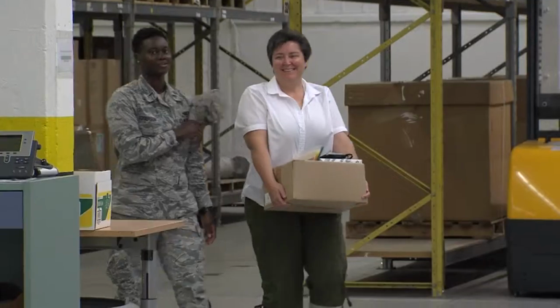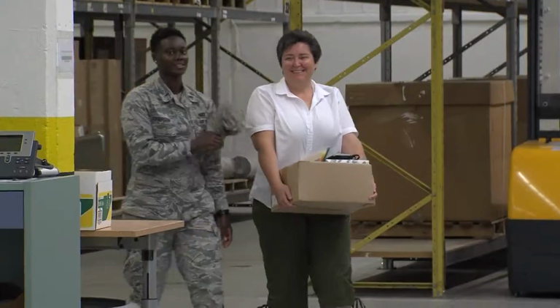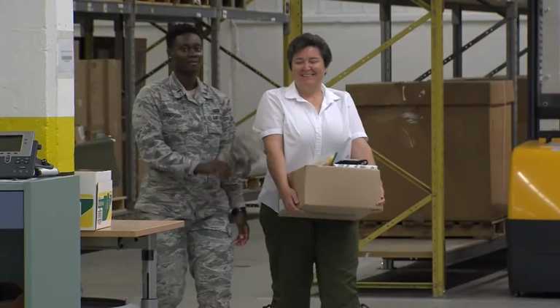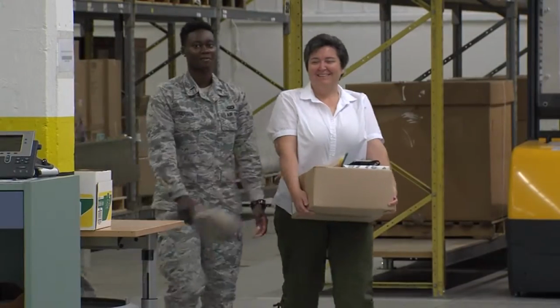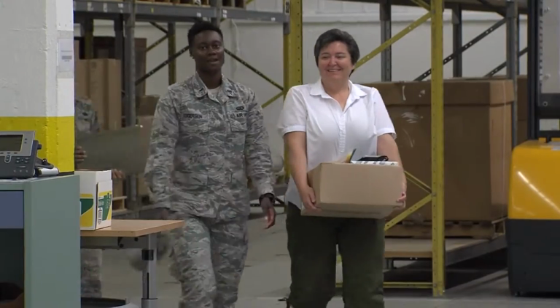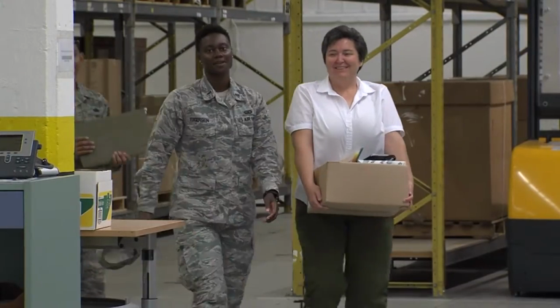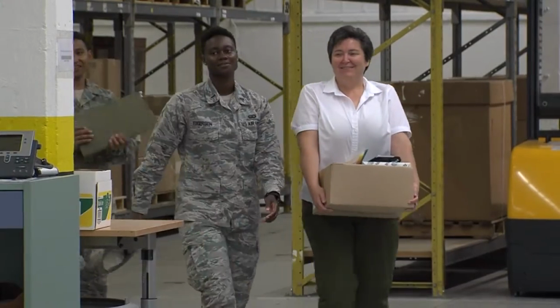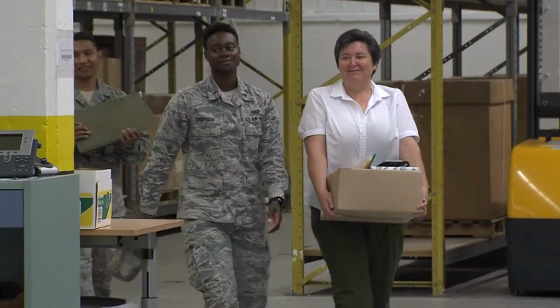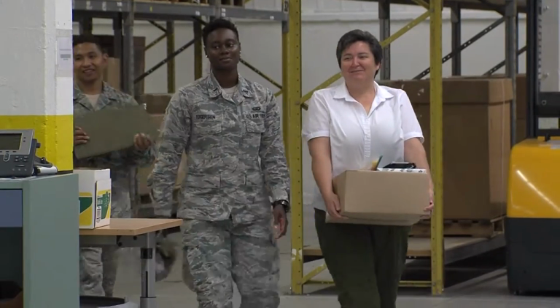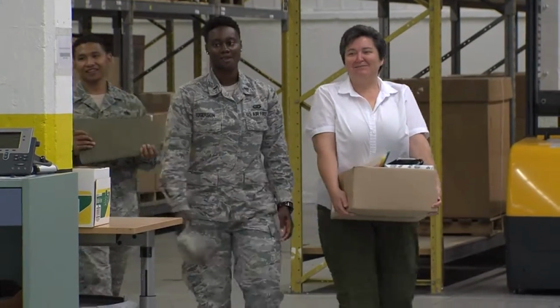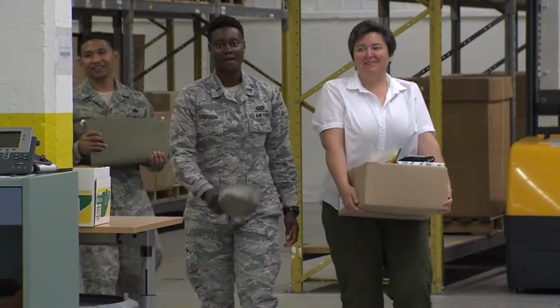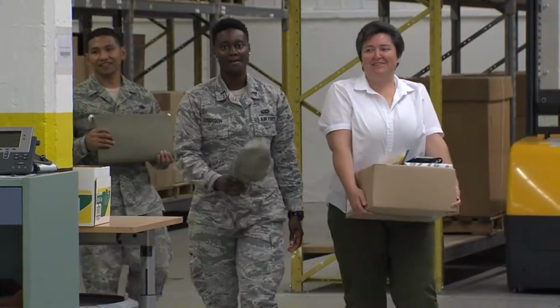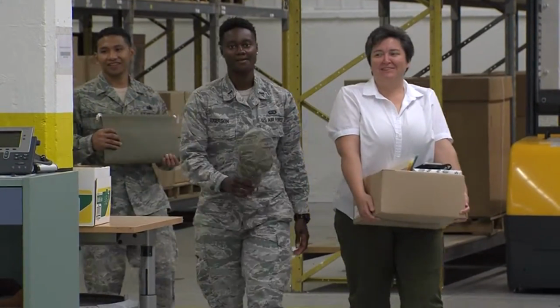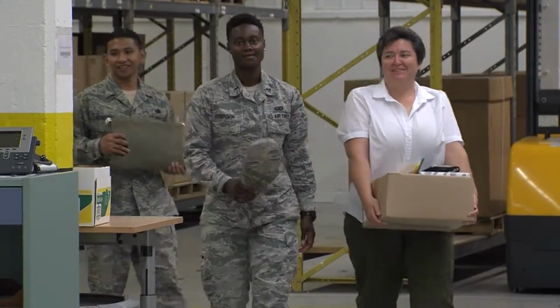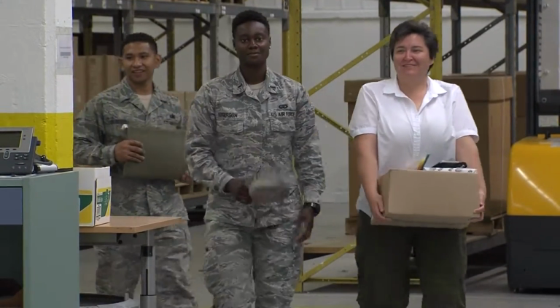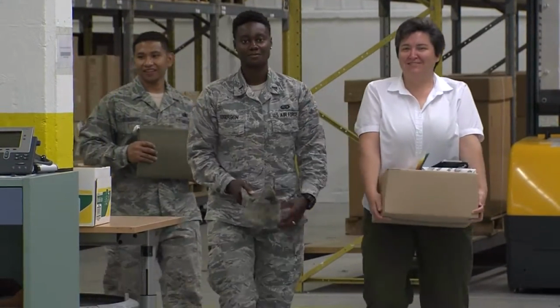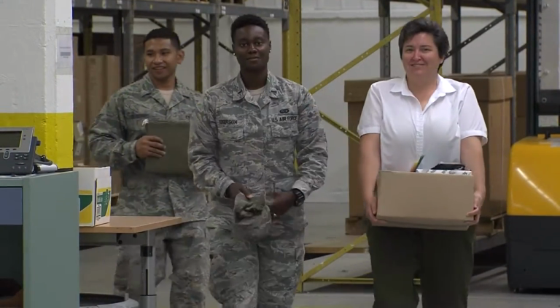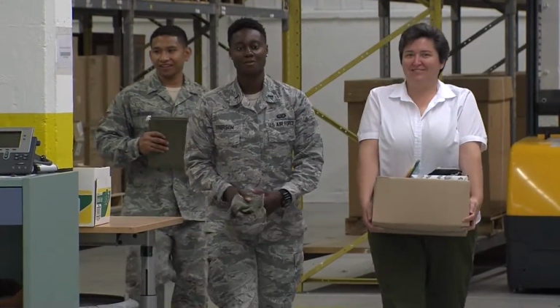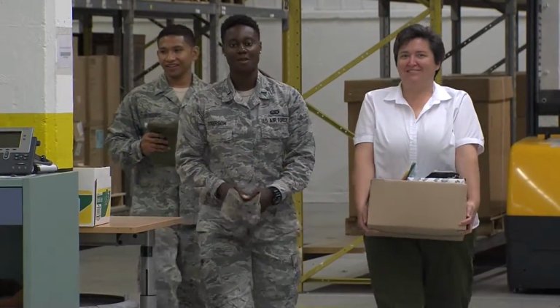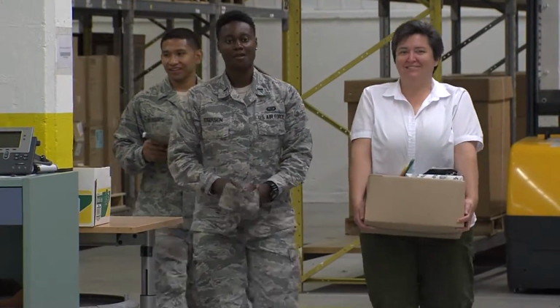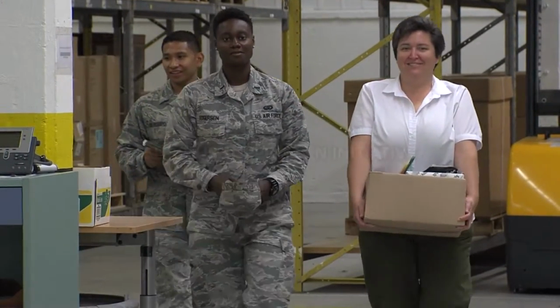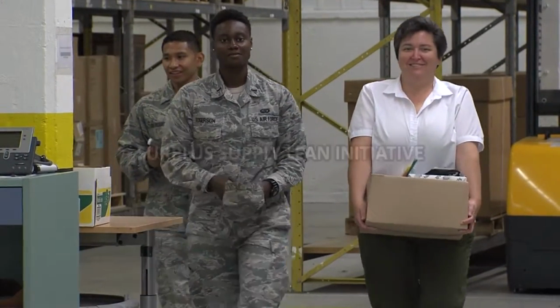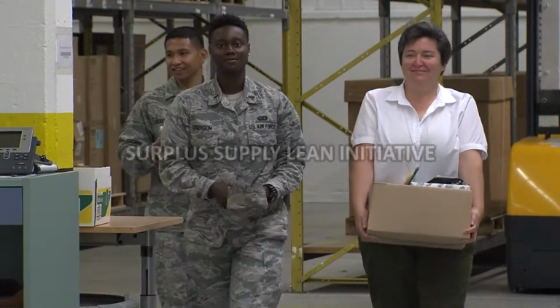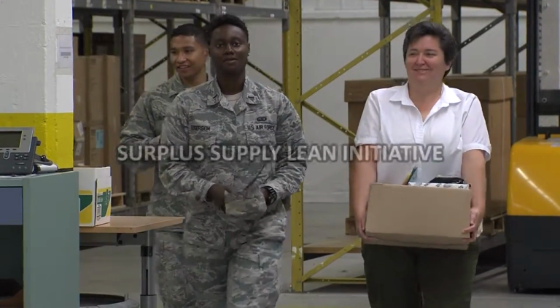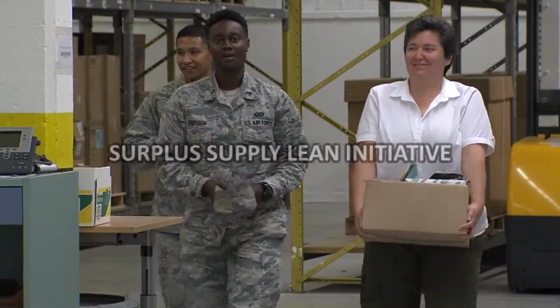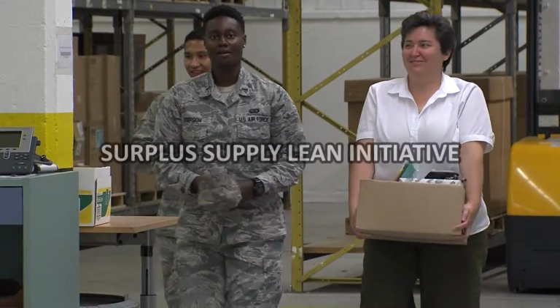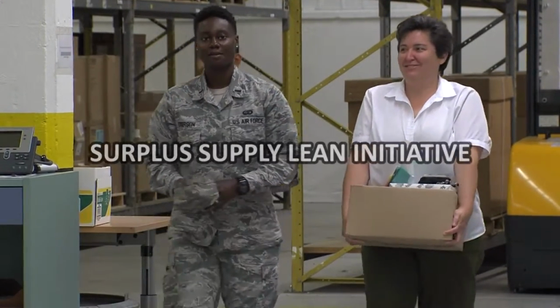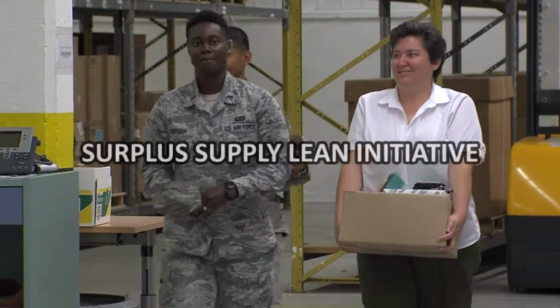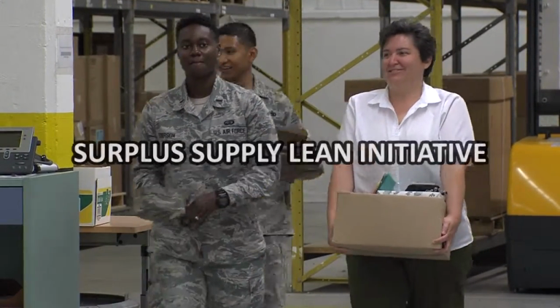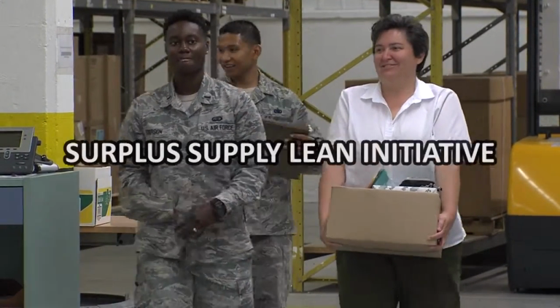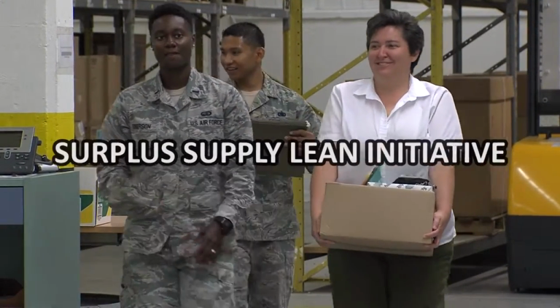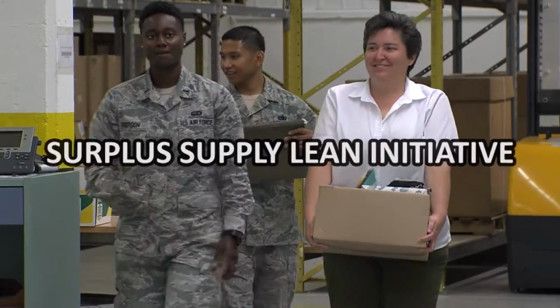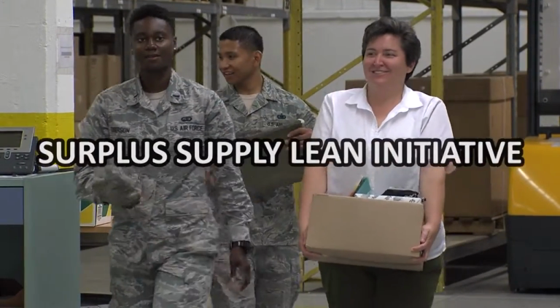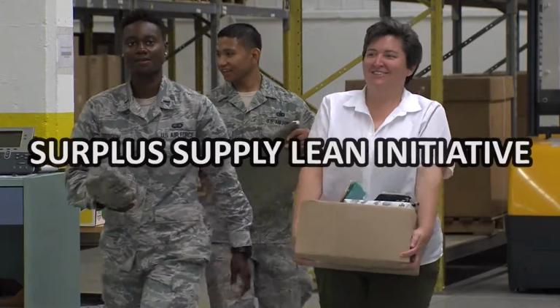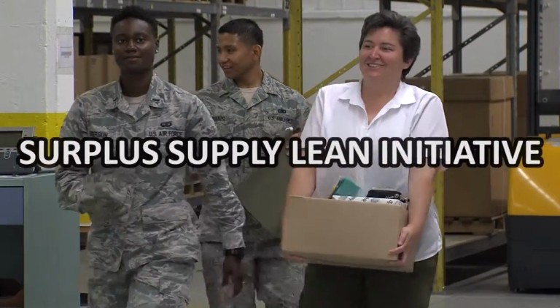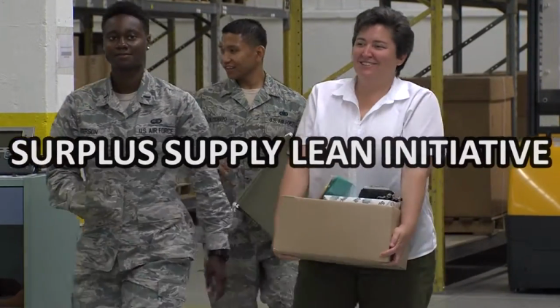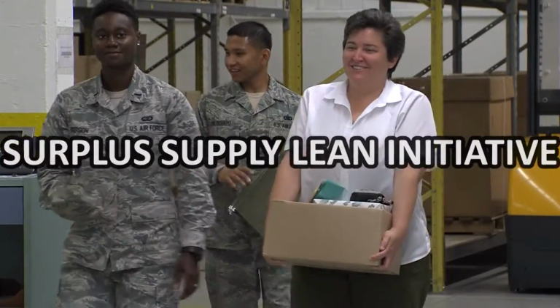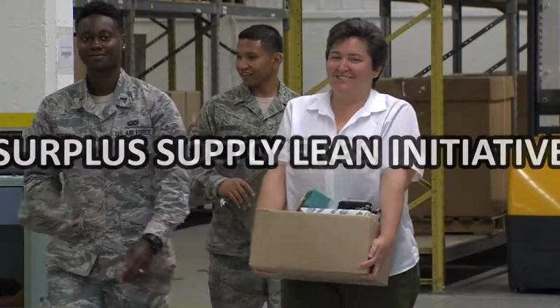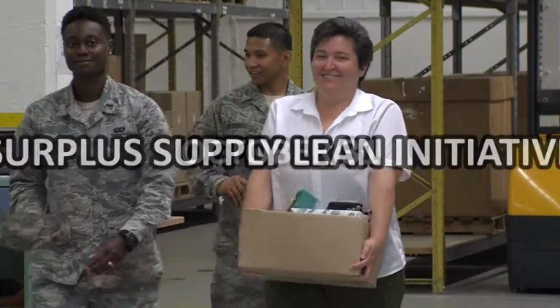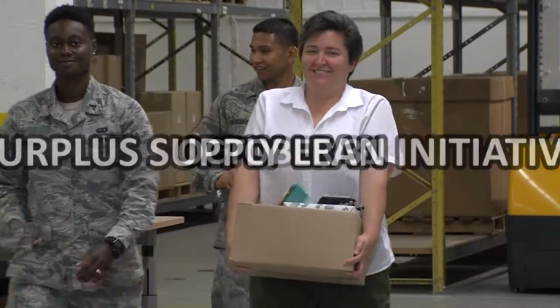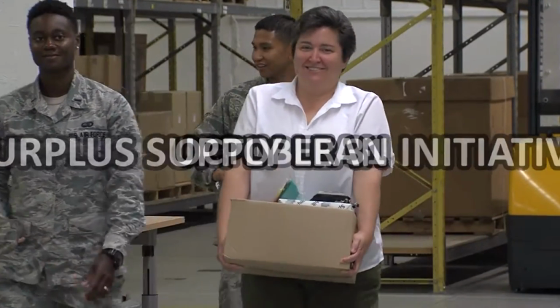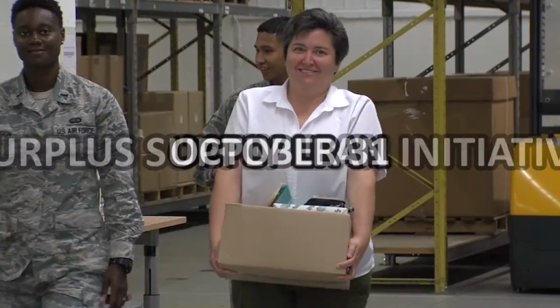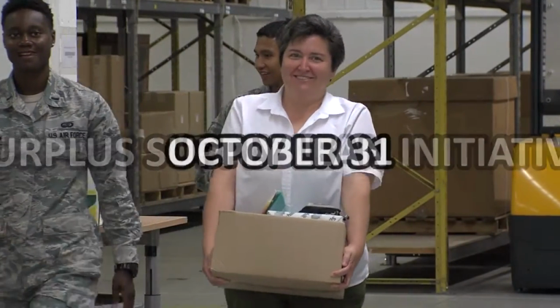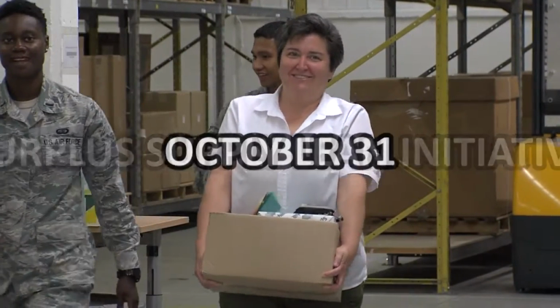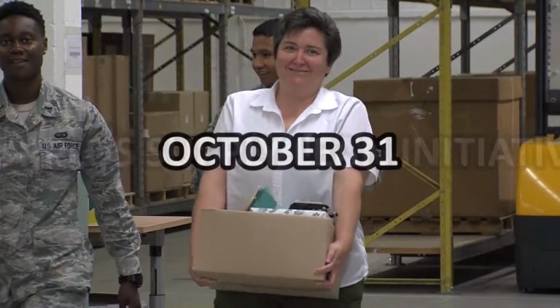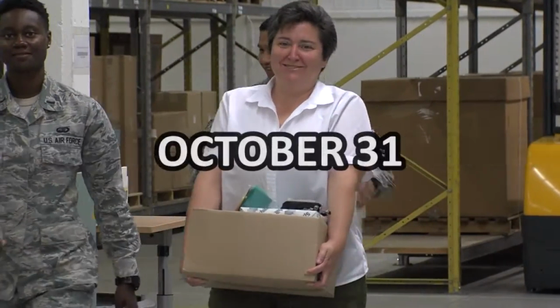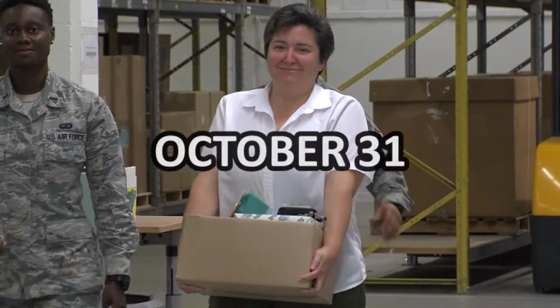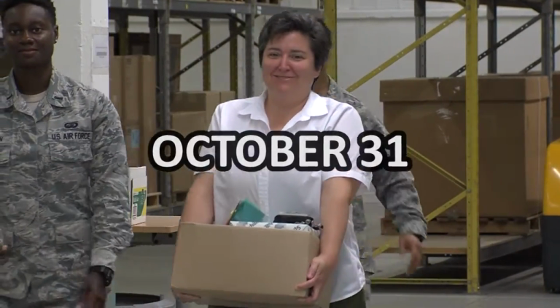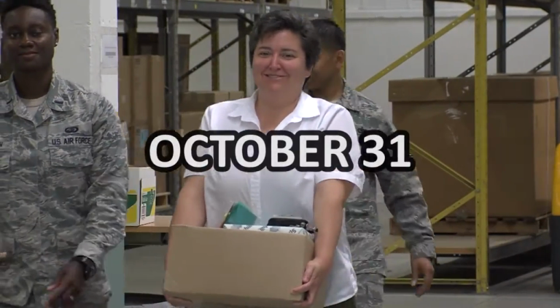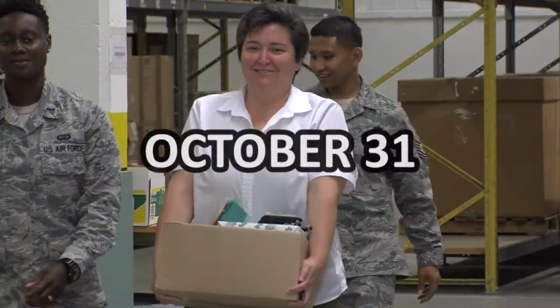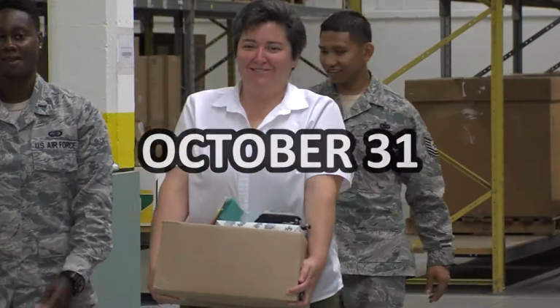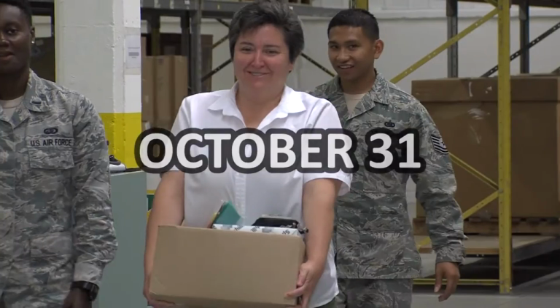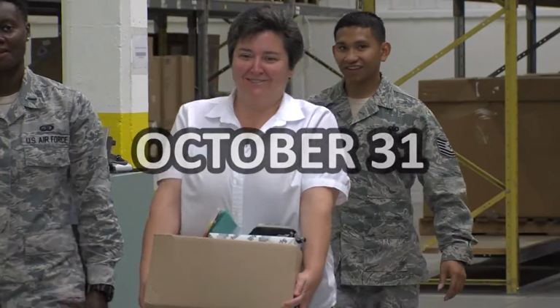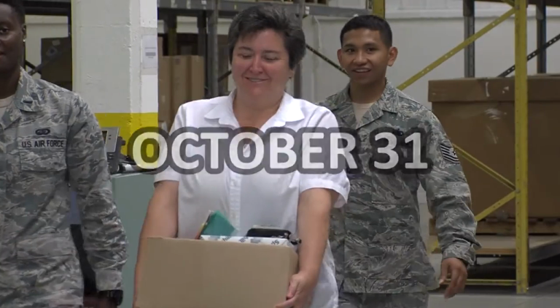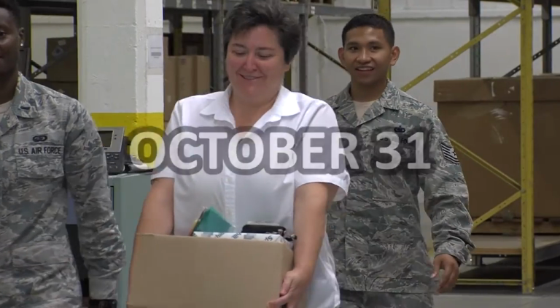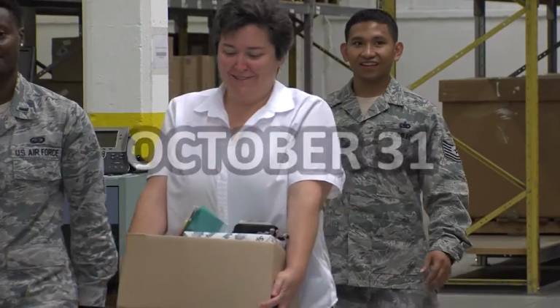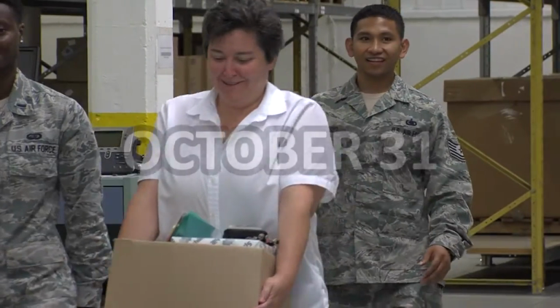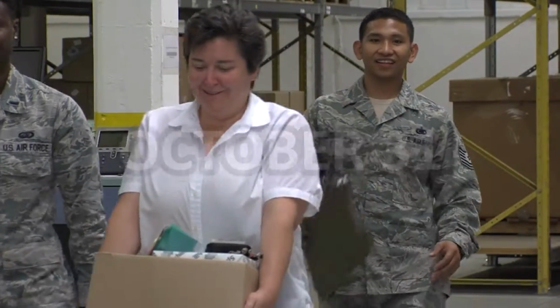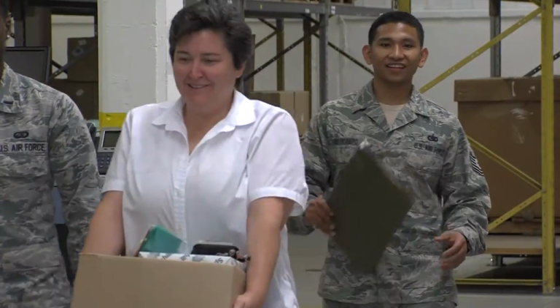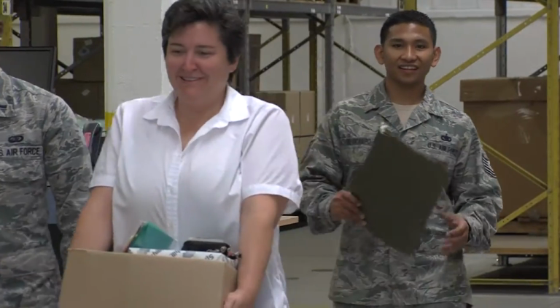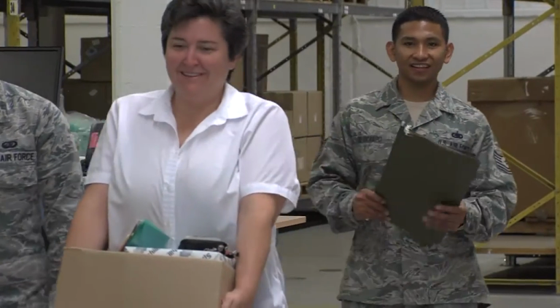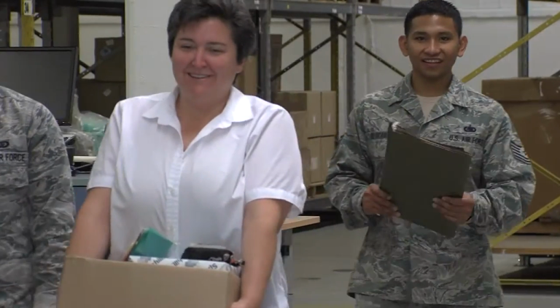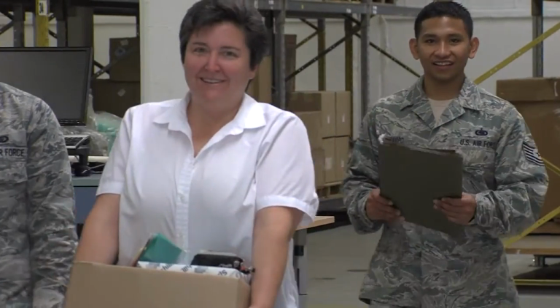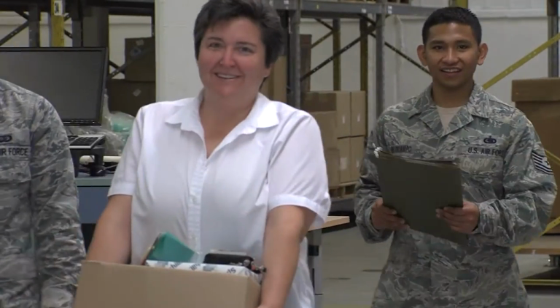Make equipment management easier with the Surplus Supply Lean Initiative. Program ends October 31st.